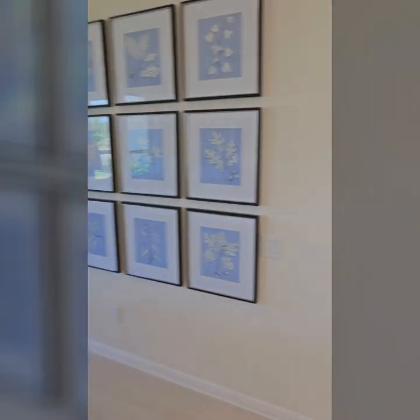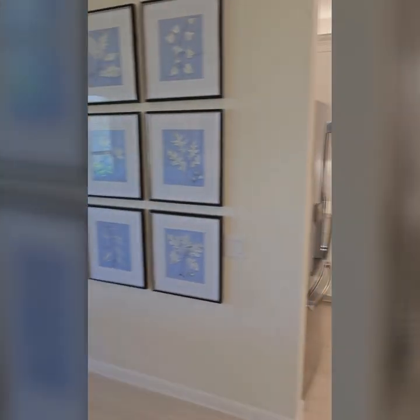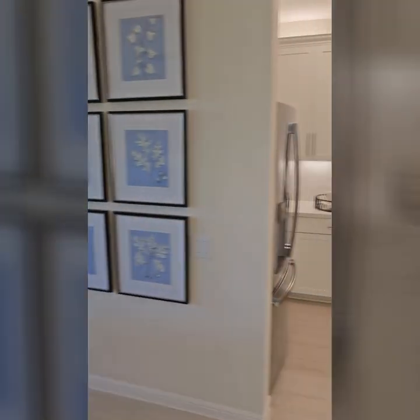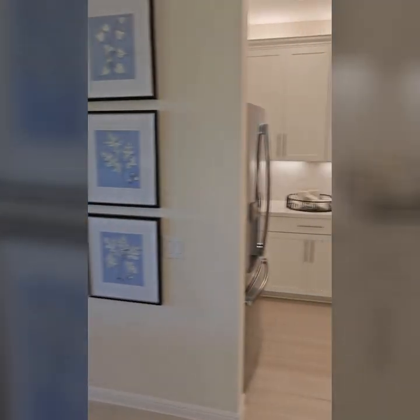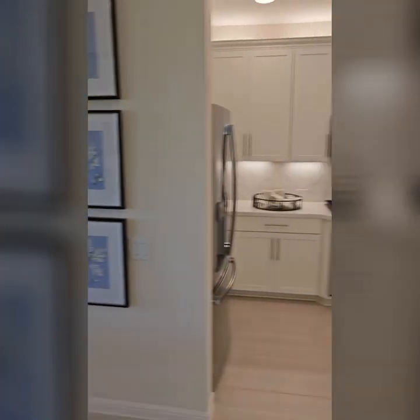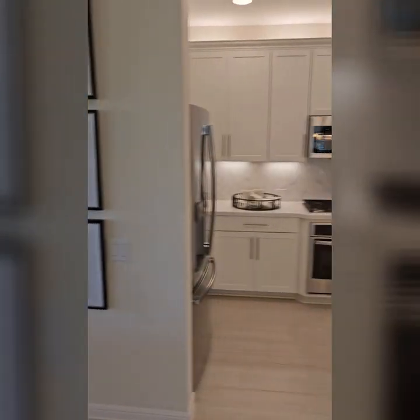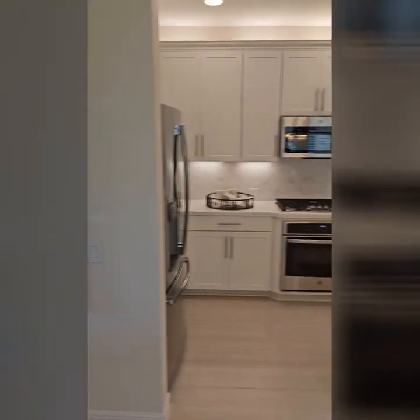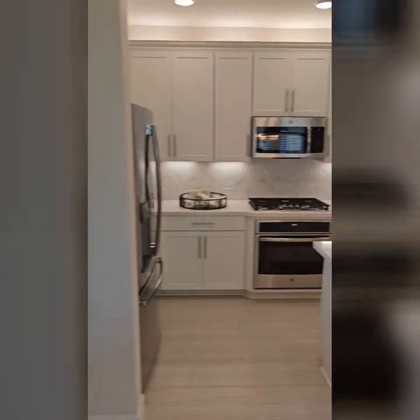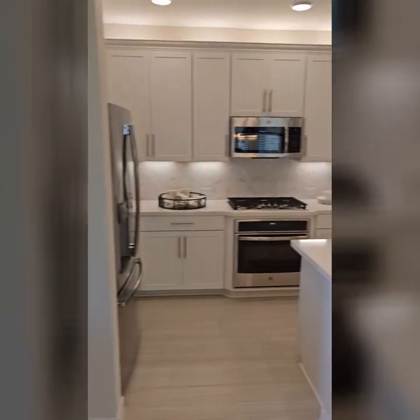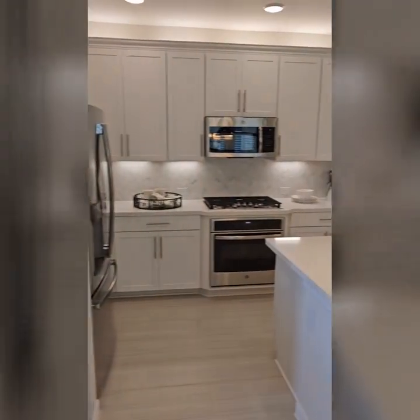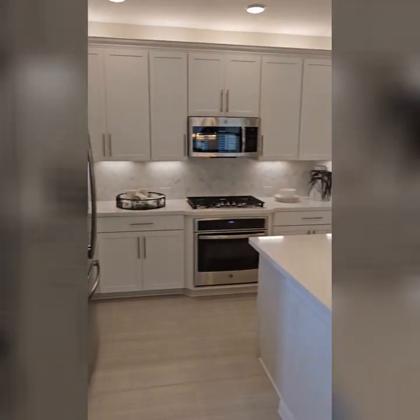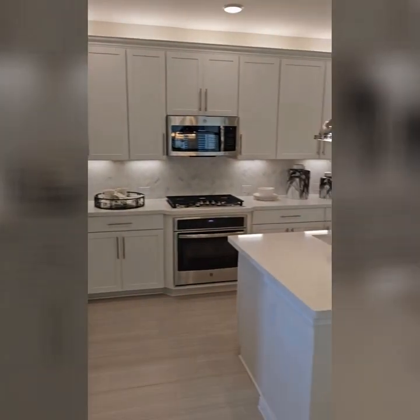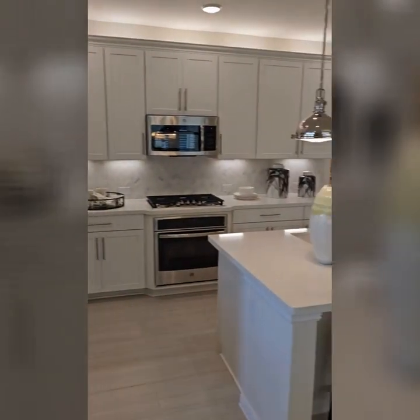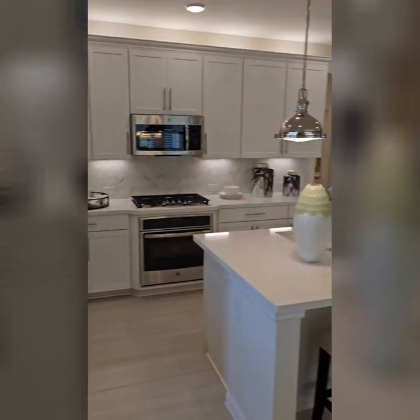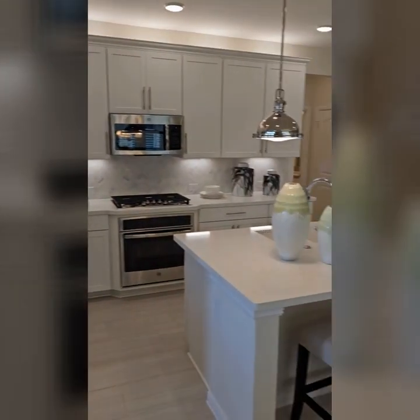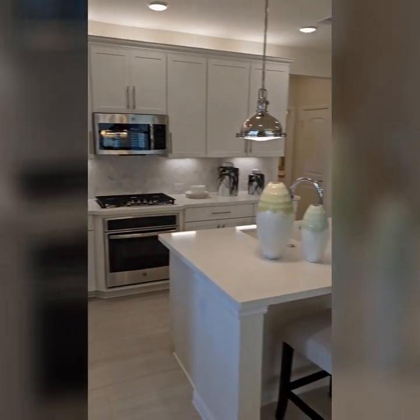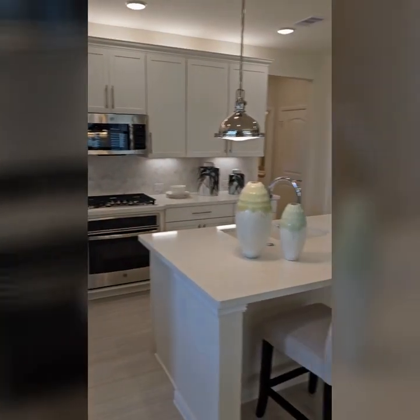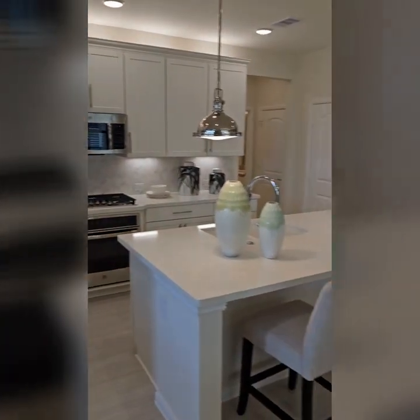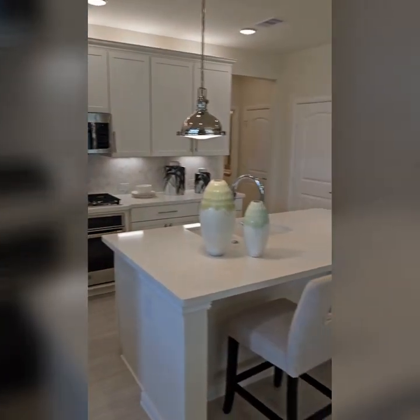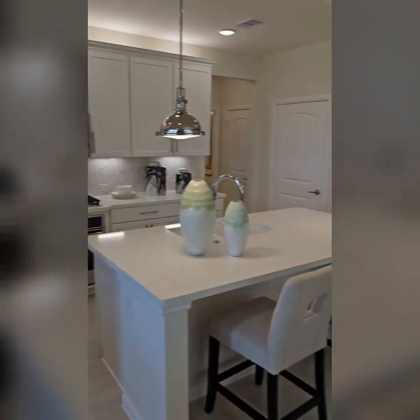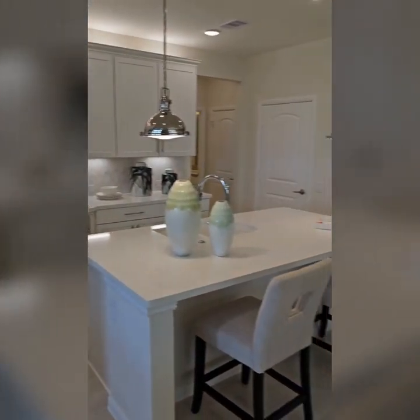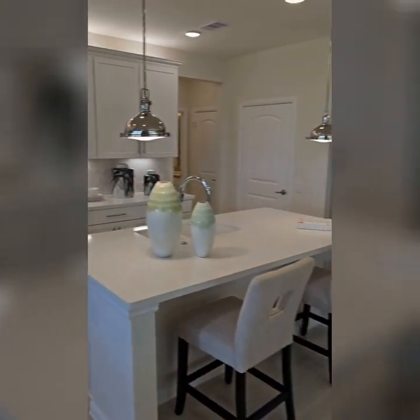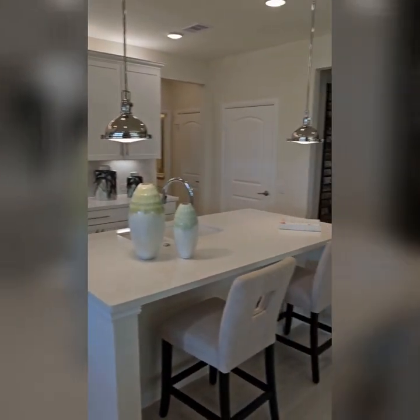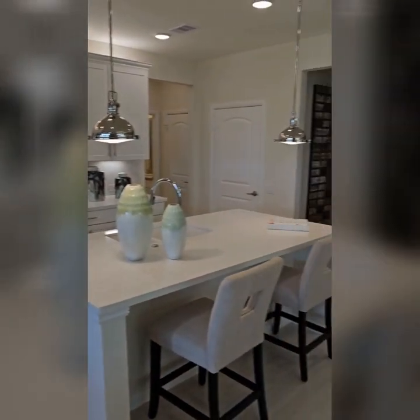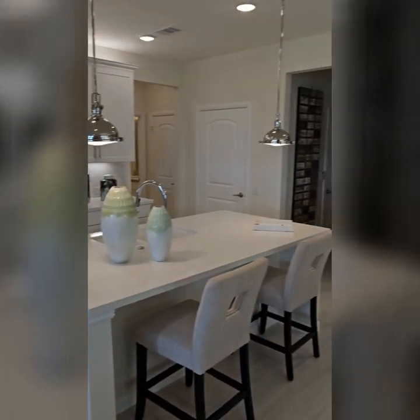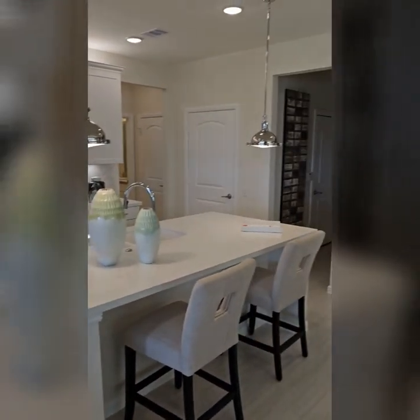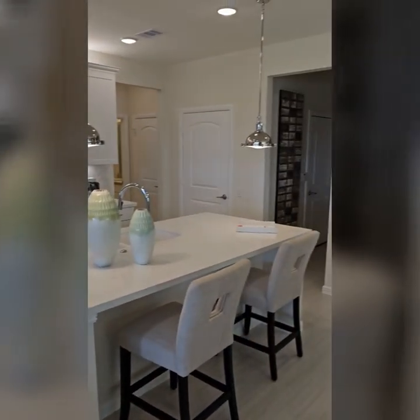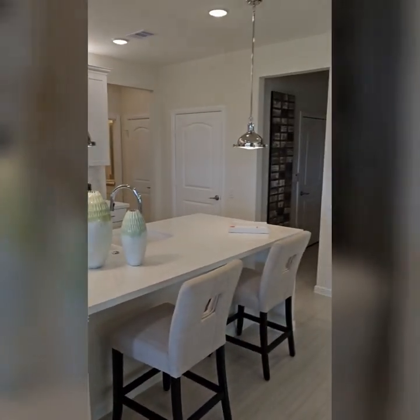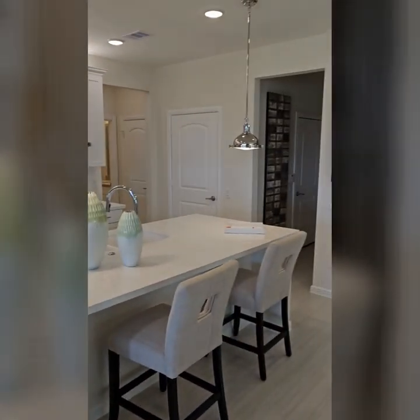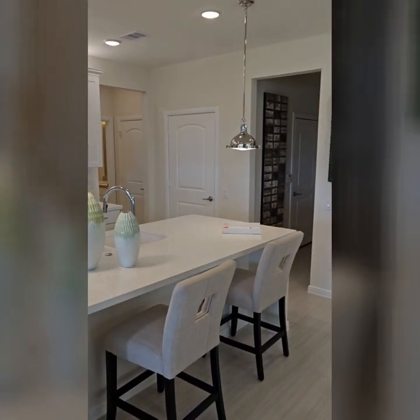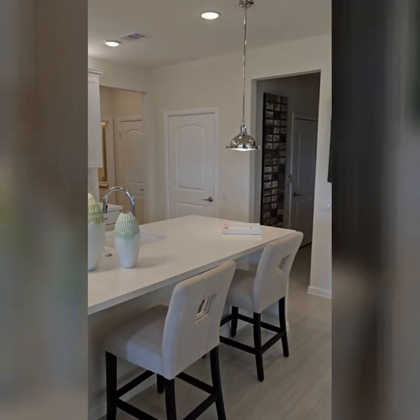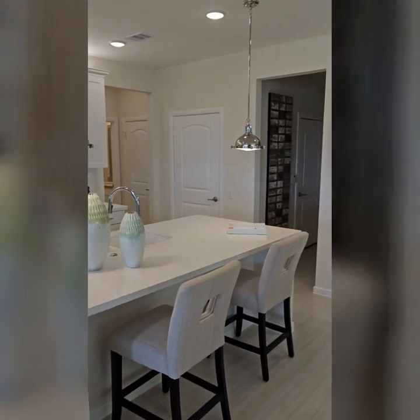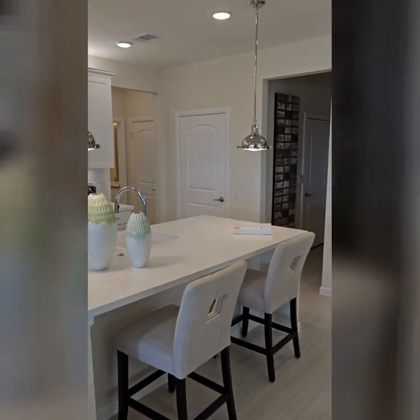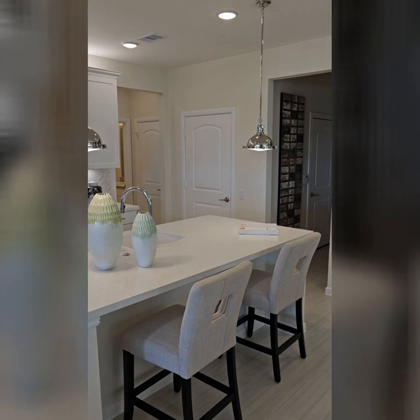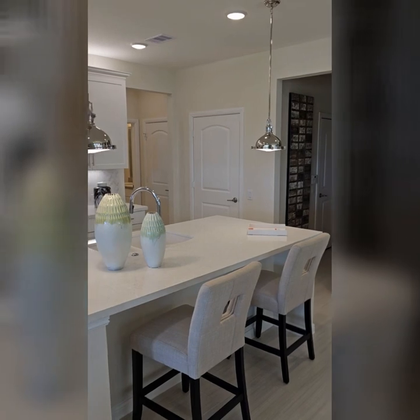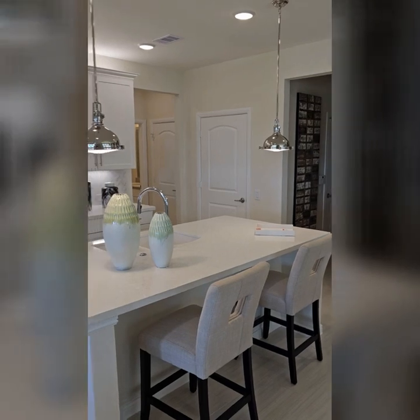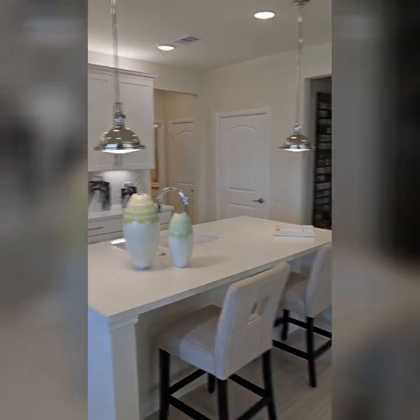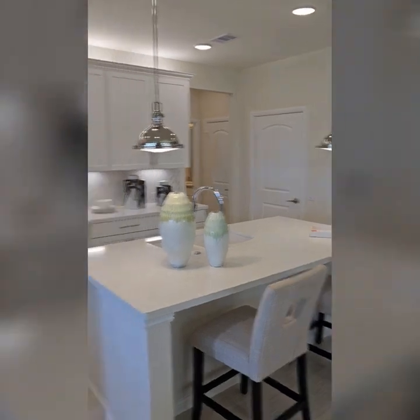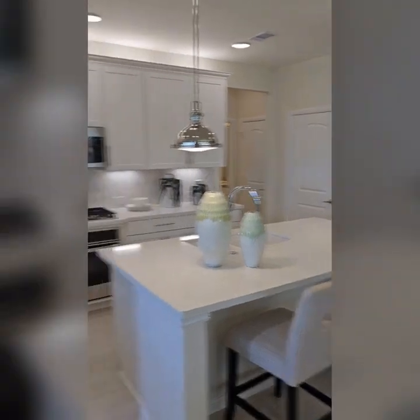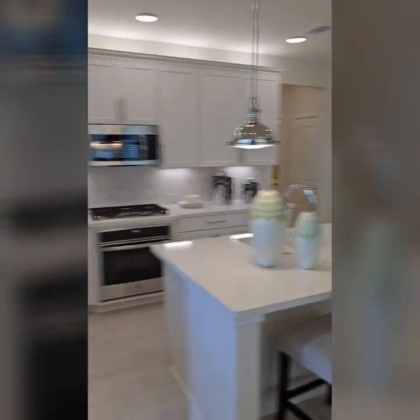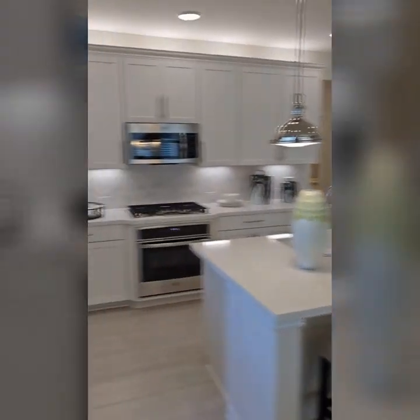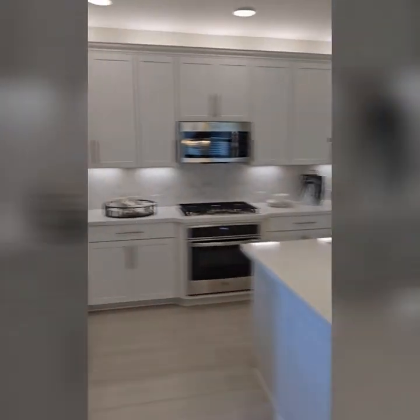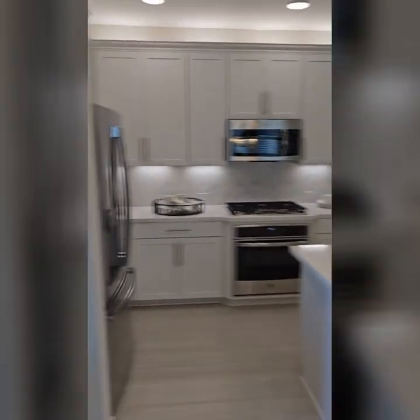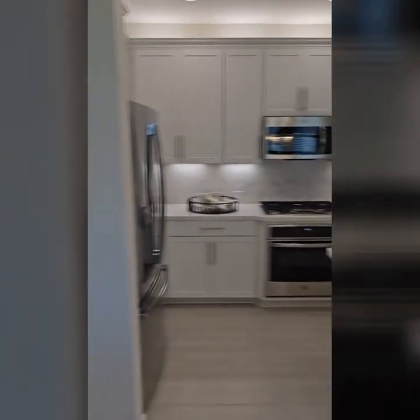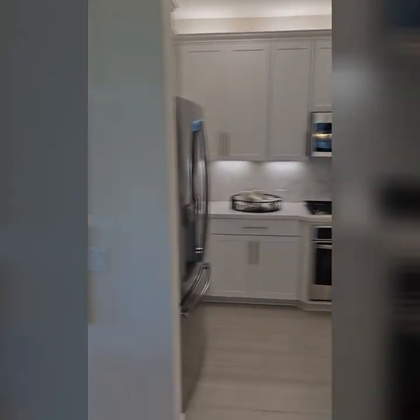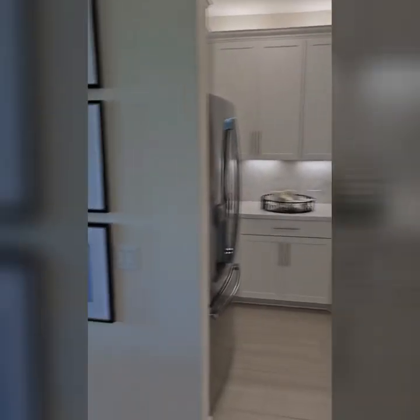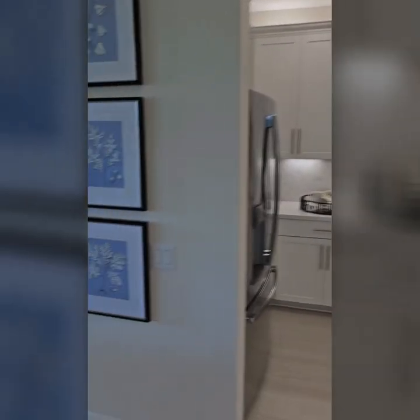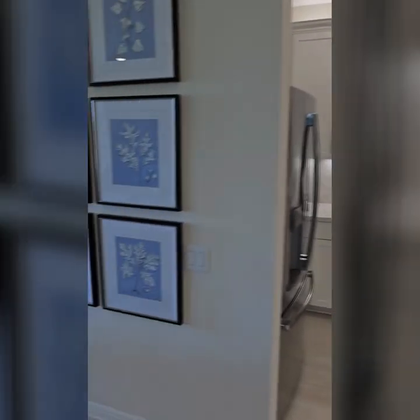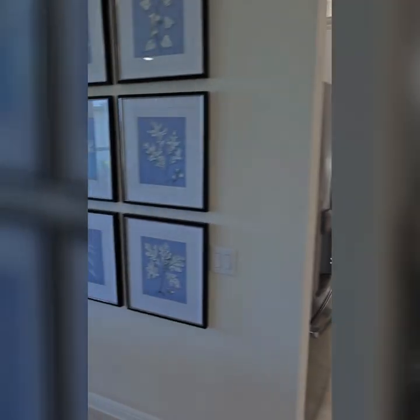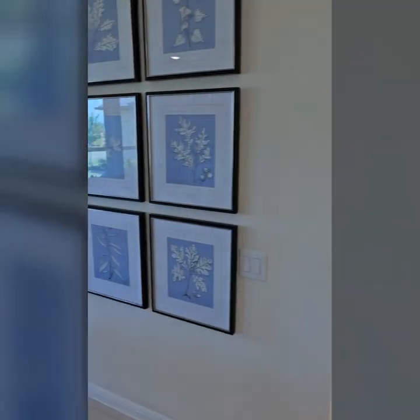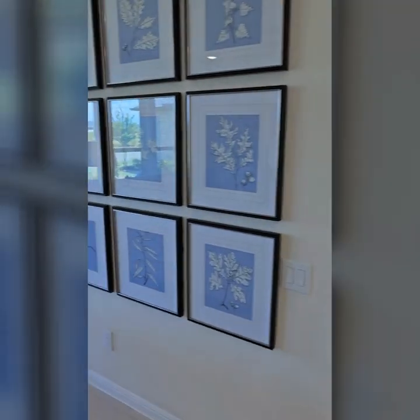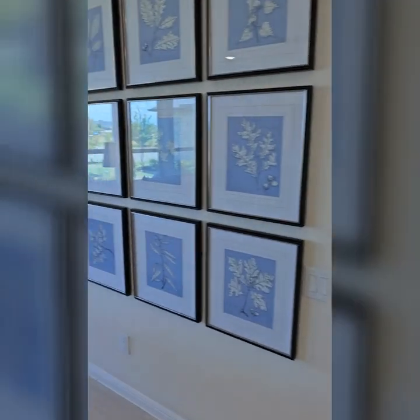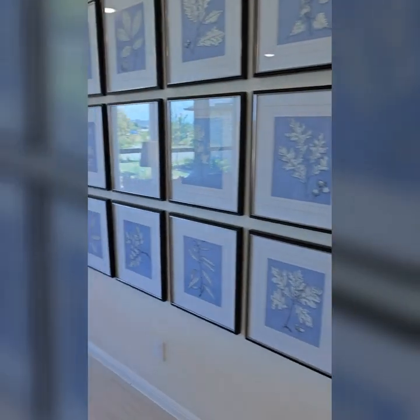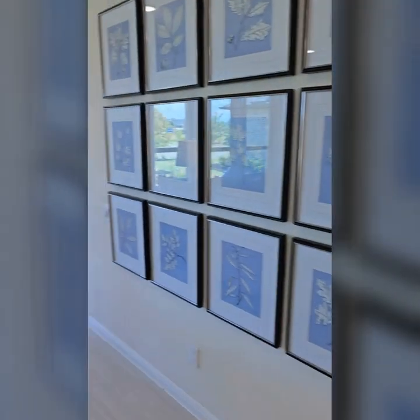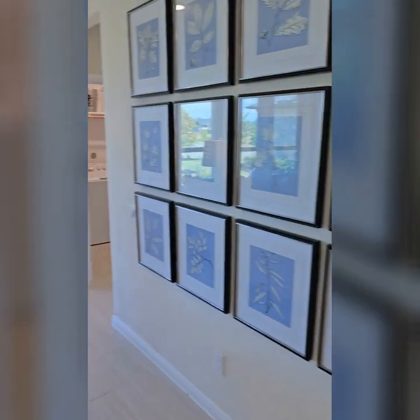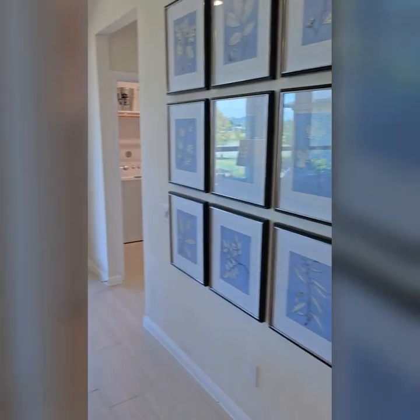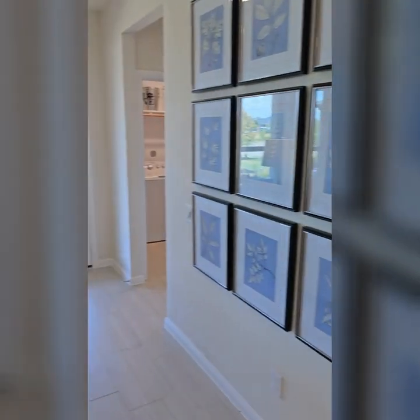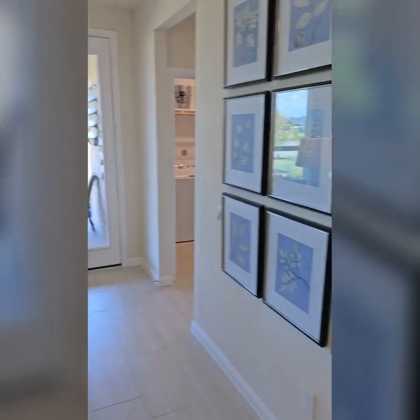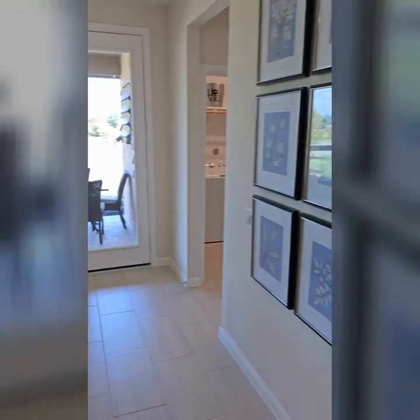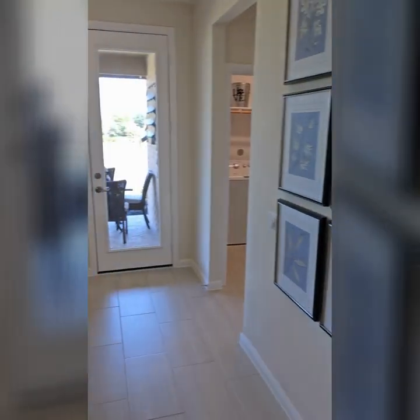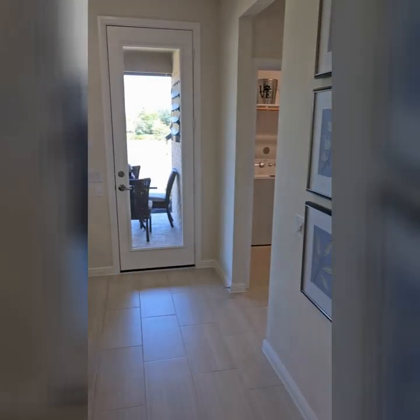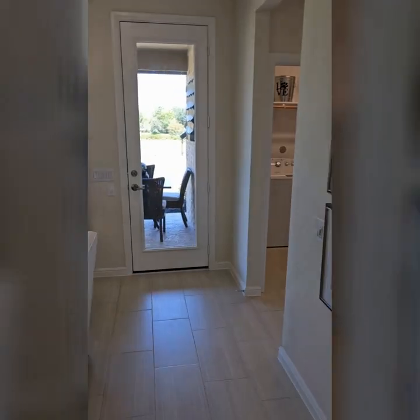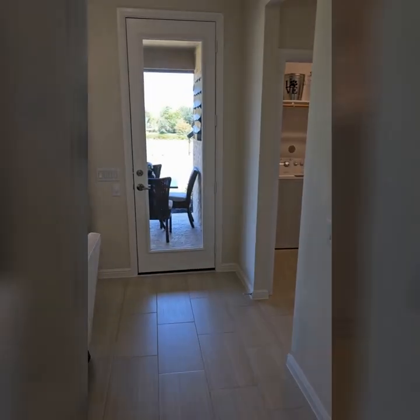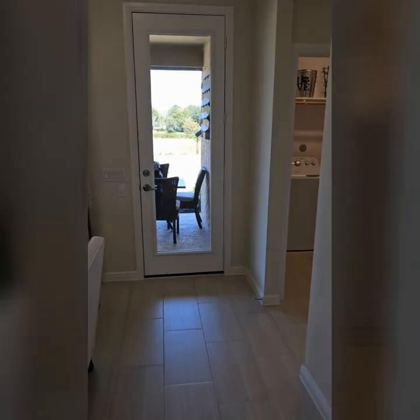You can see the water feature behind here. And then the kitchen — the quartz, light pendant. Nice lighting, upper and mountain lights.